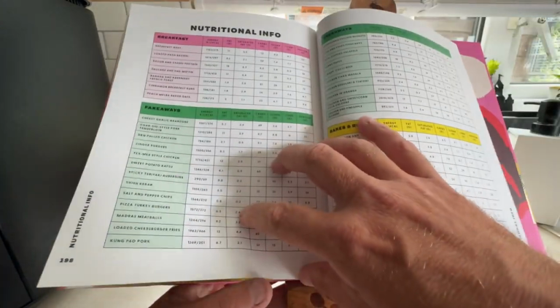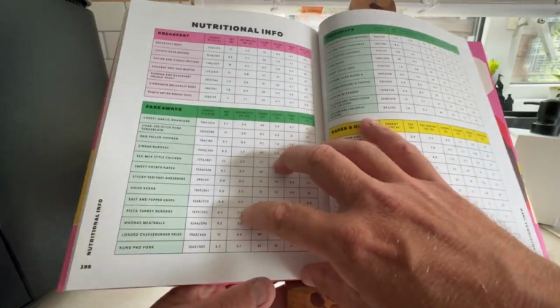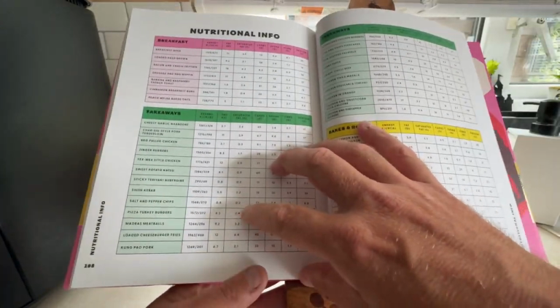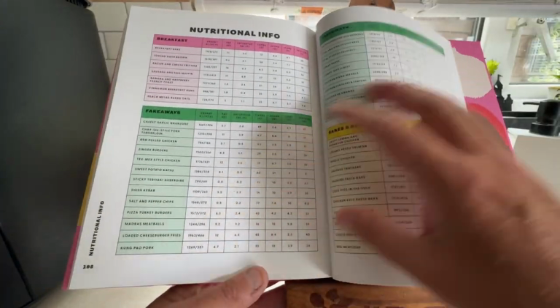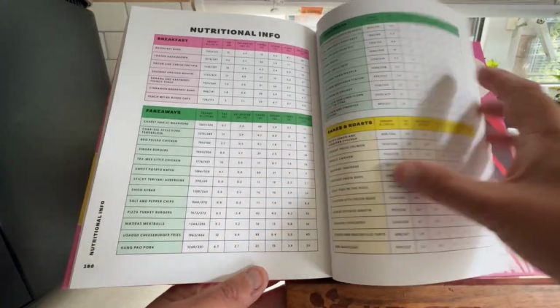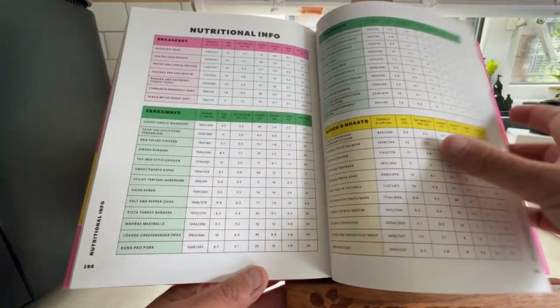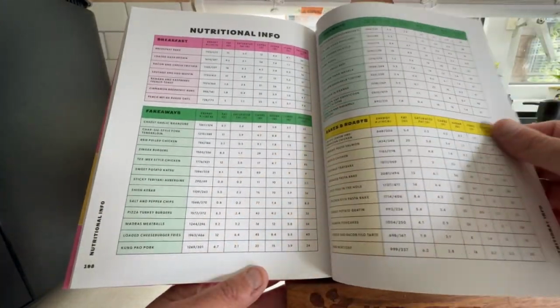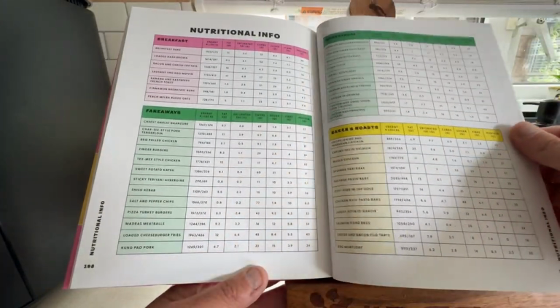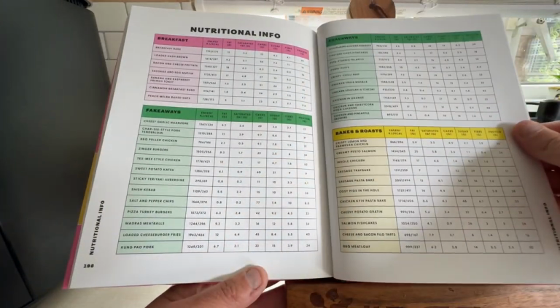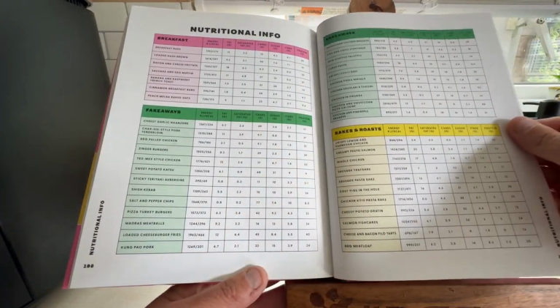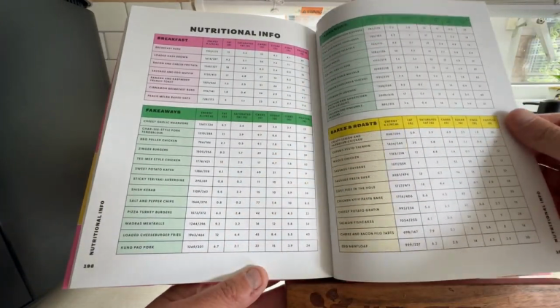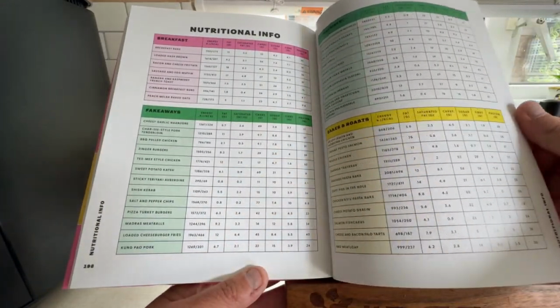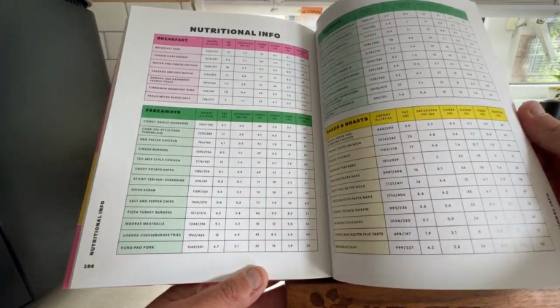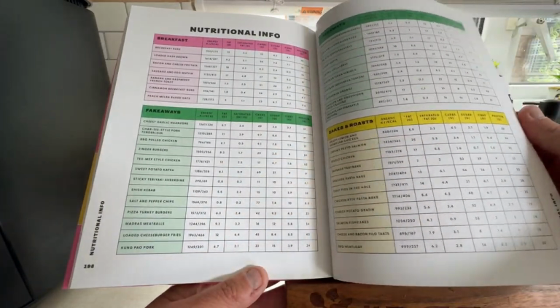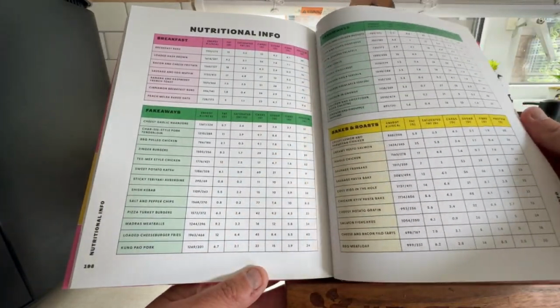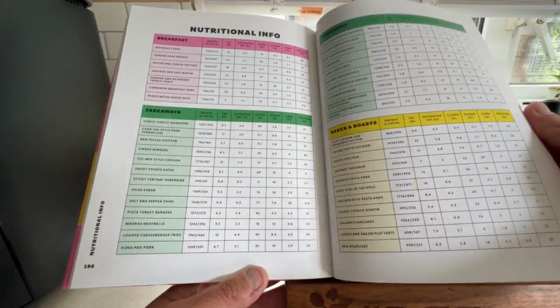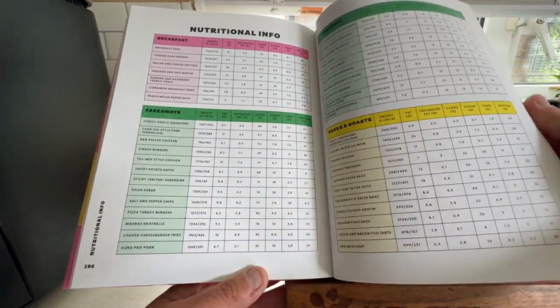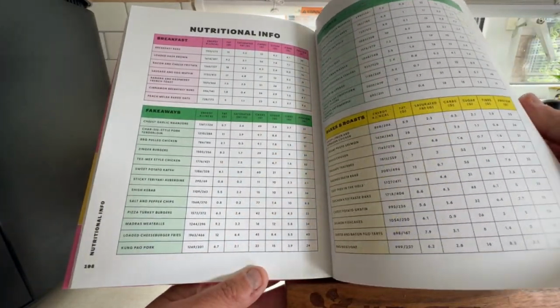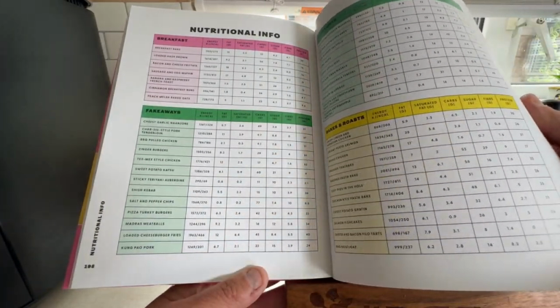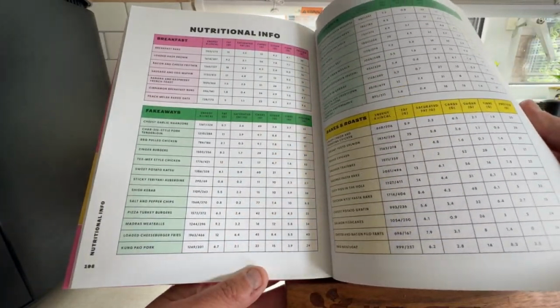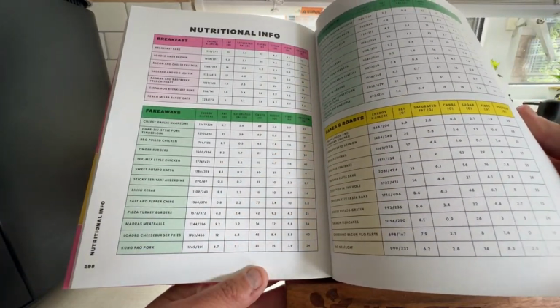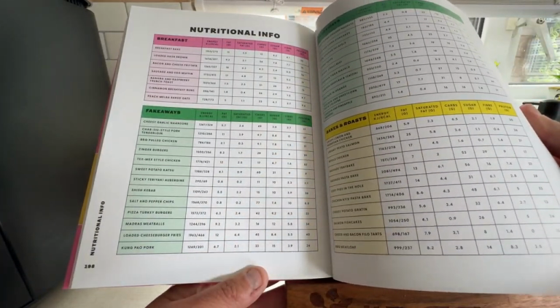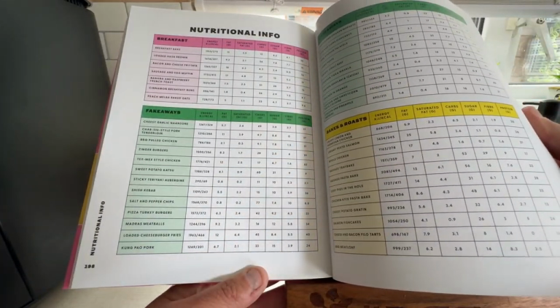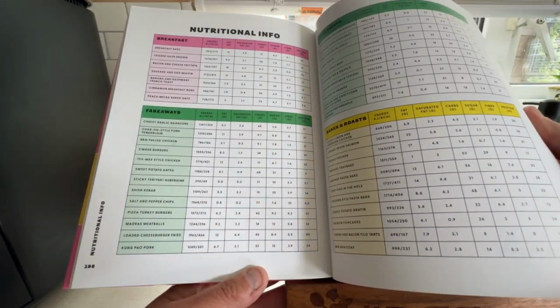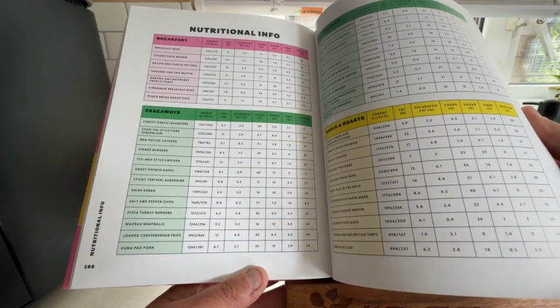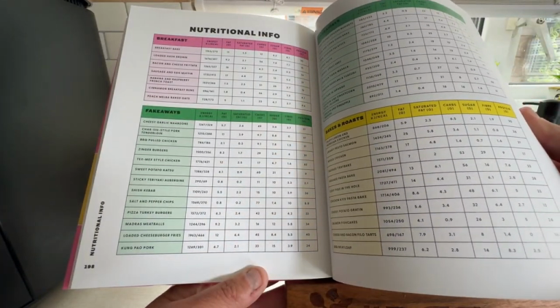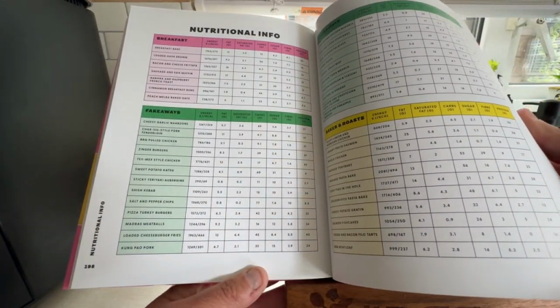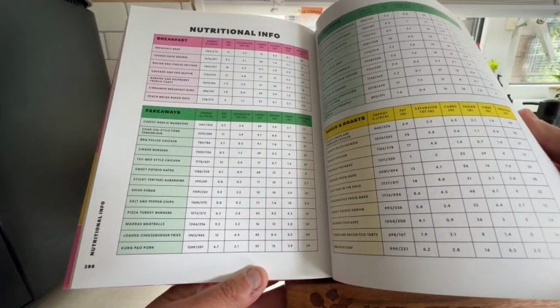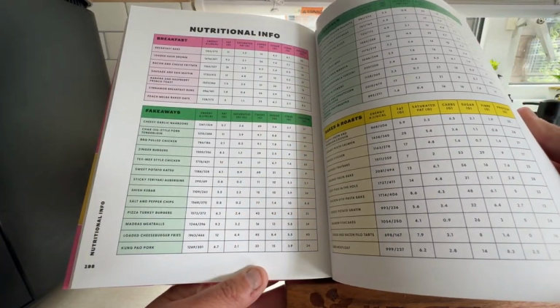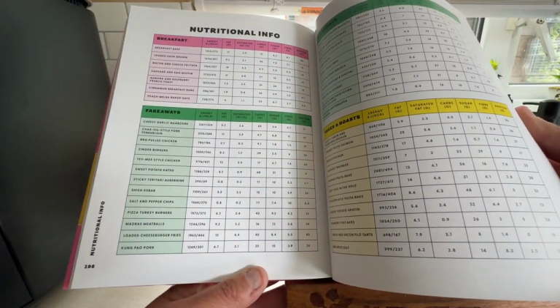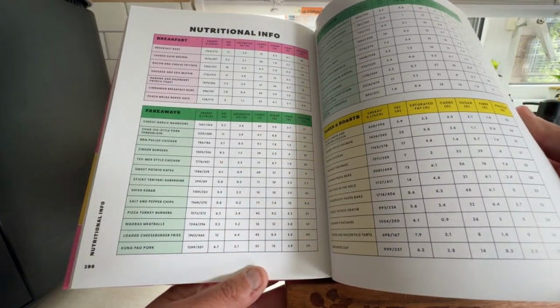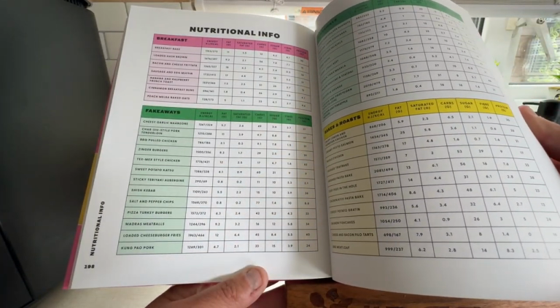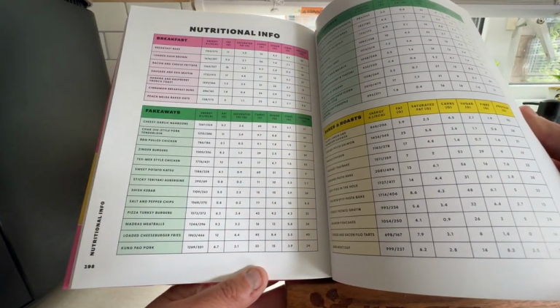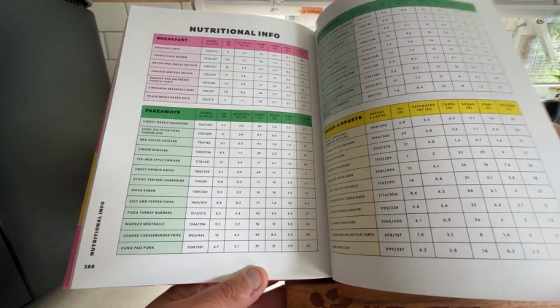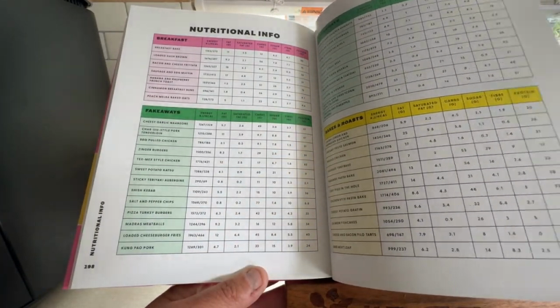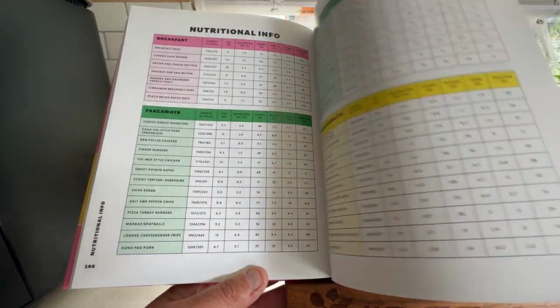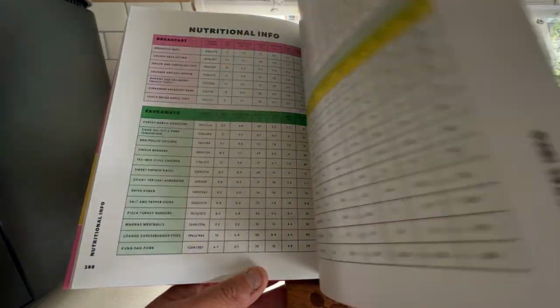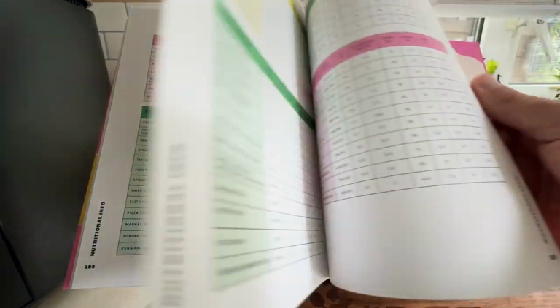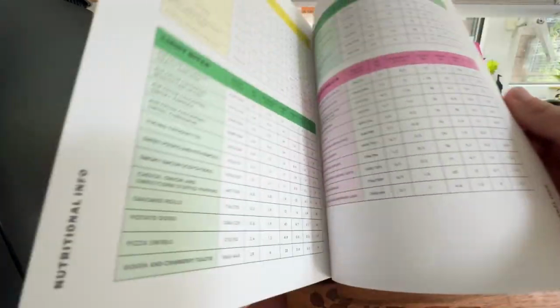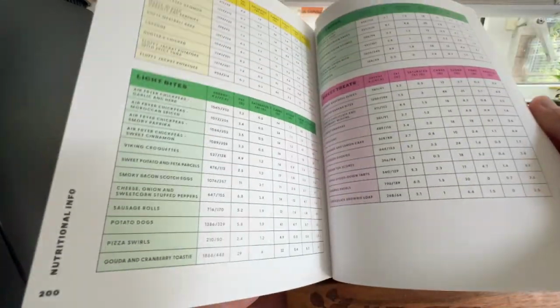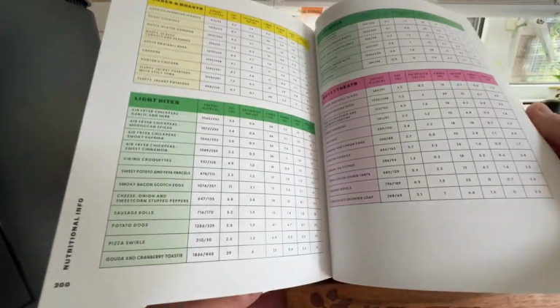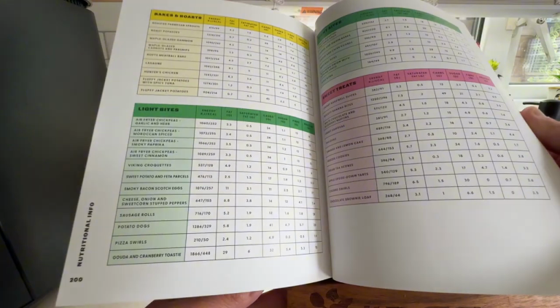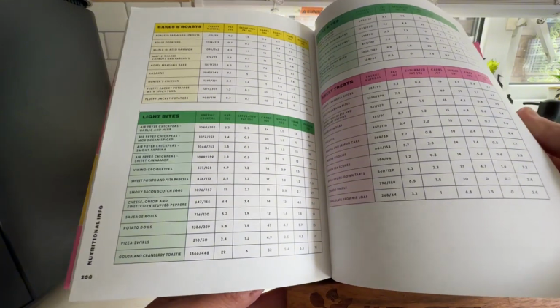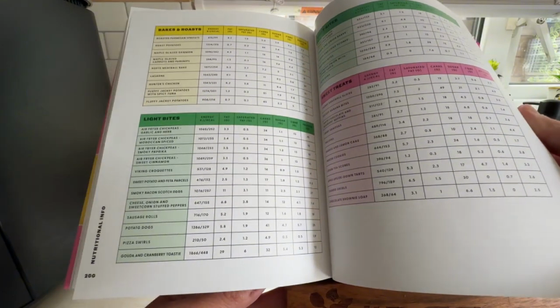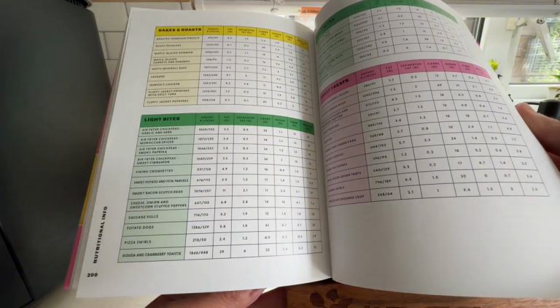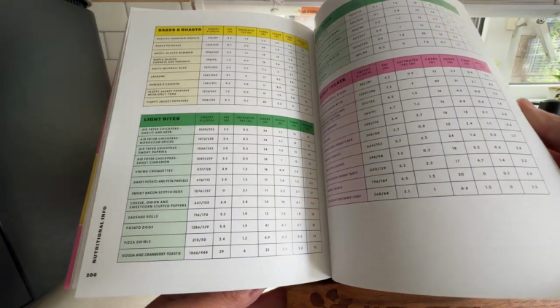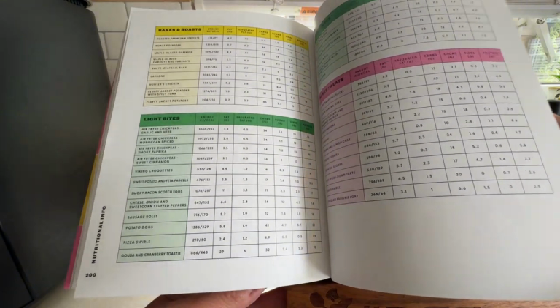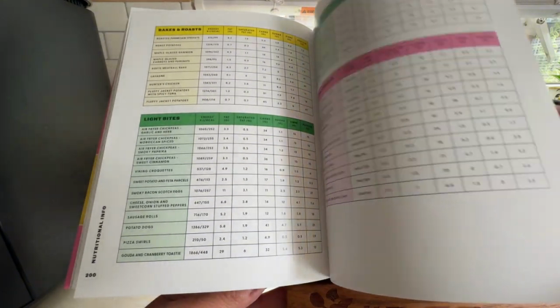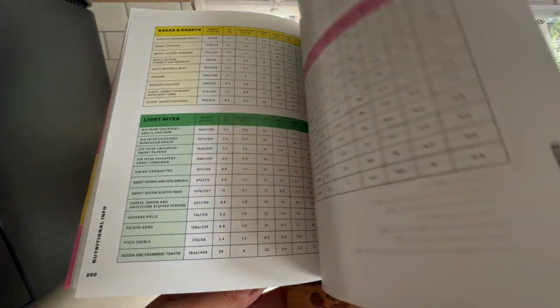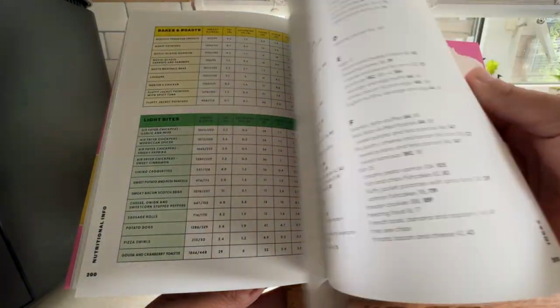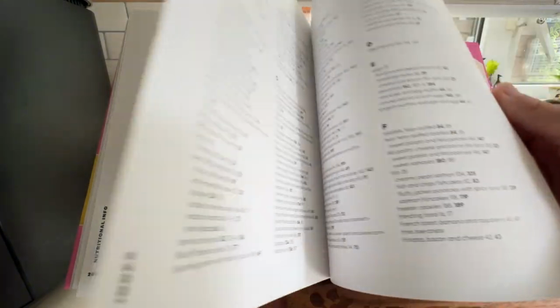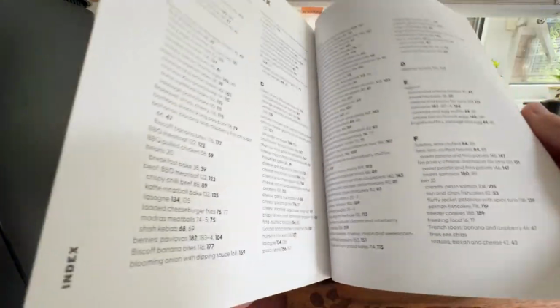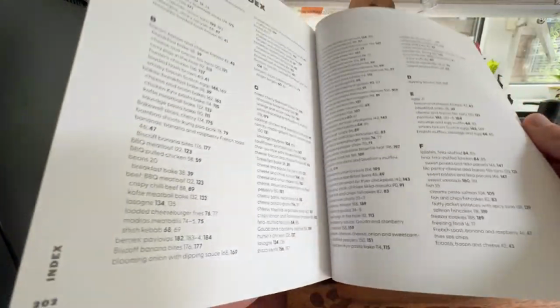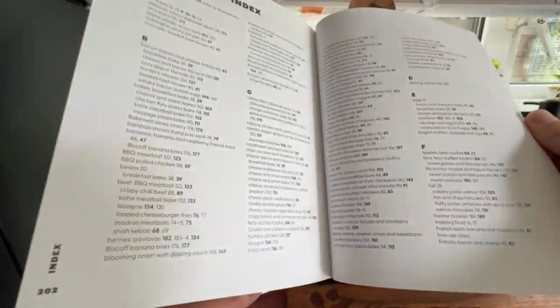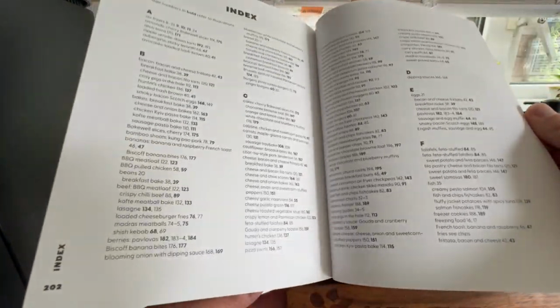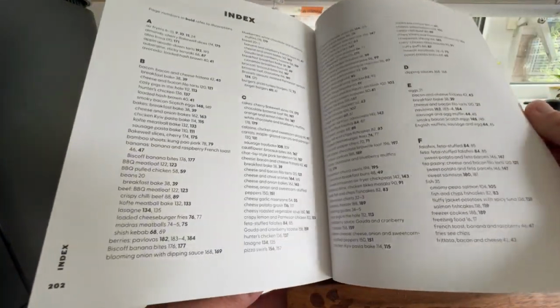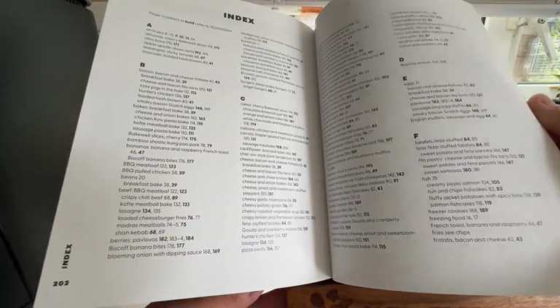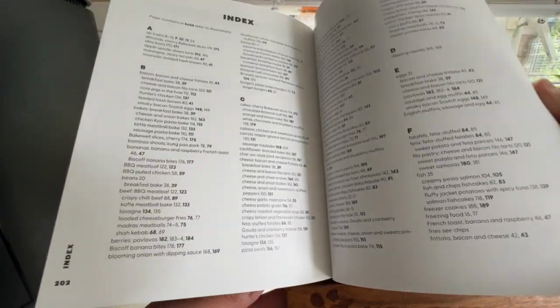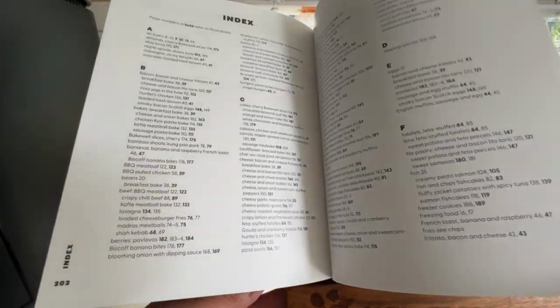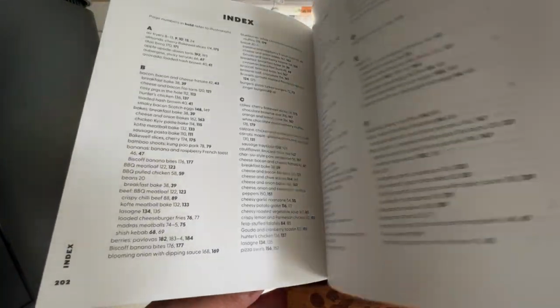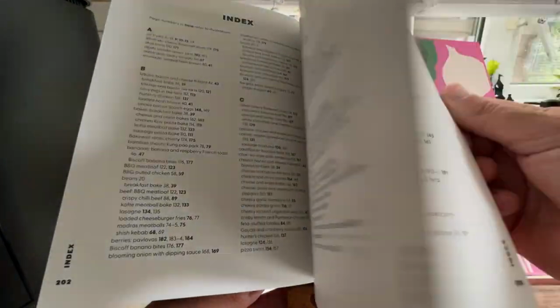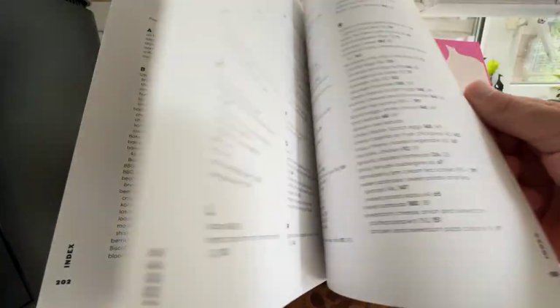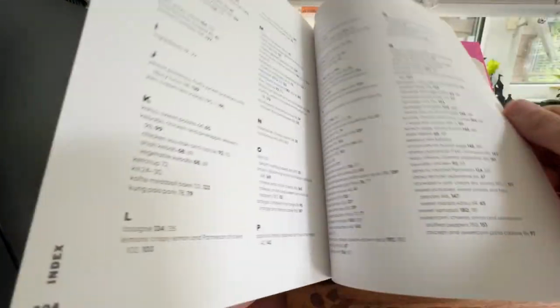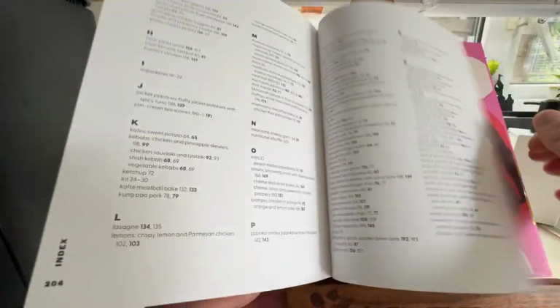And then you've got the nutritional info — fakeaways, breakfast, bakes and roasts, etc. And then you've got the index at the back.